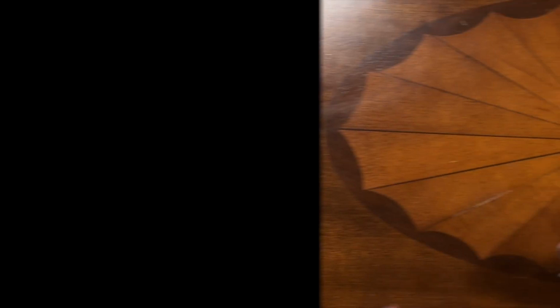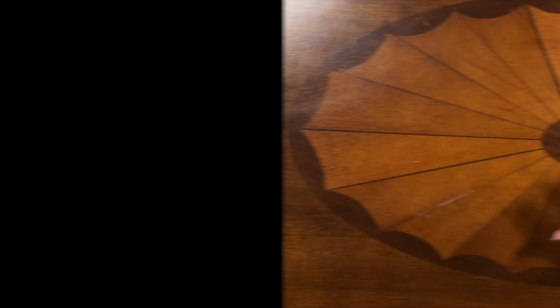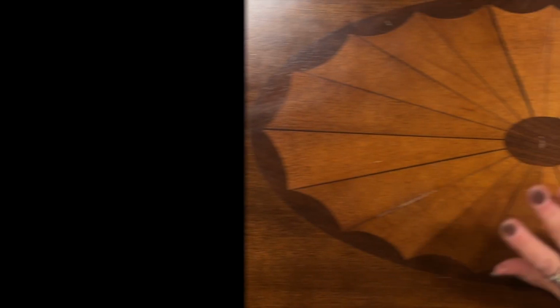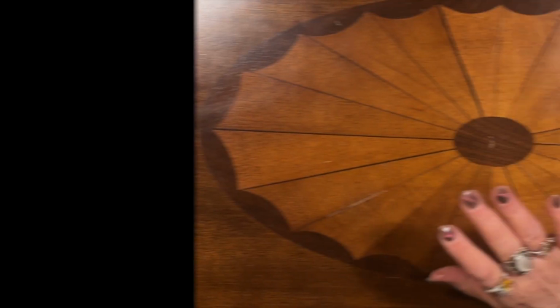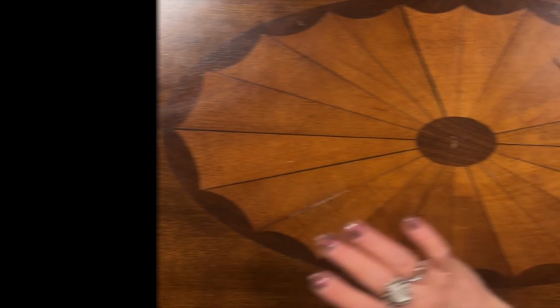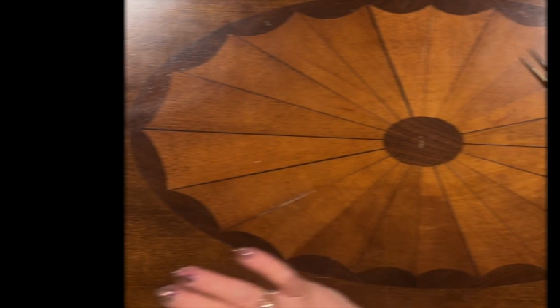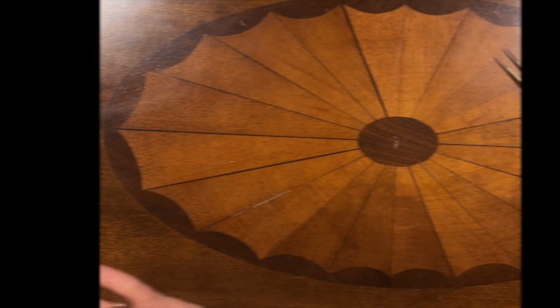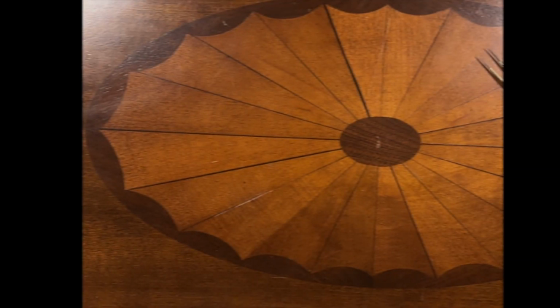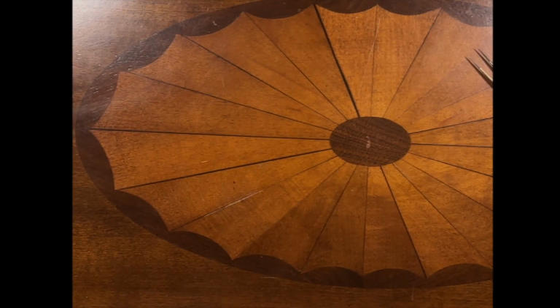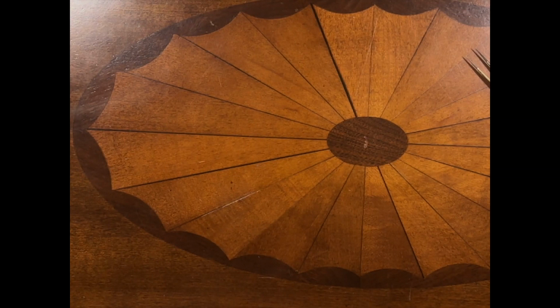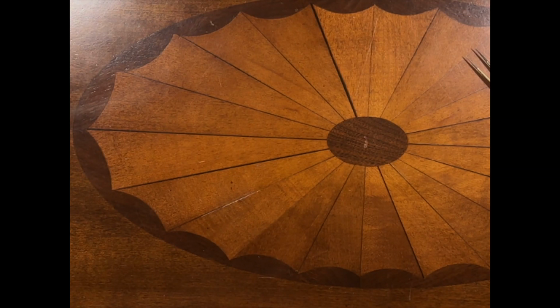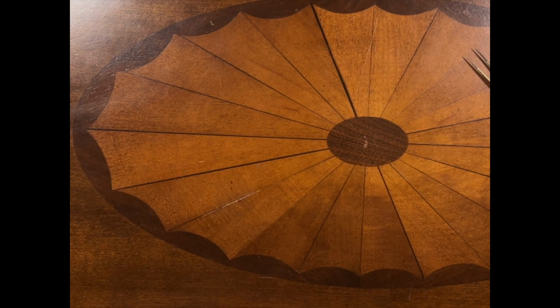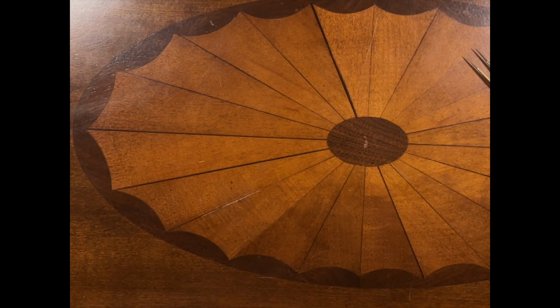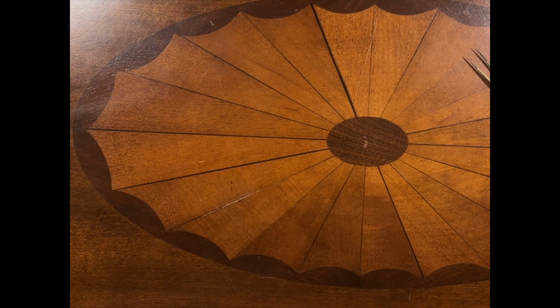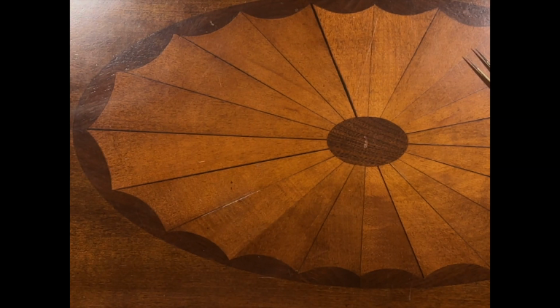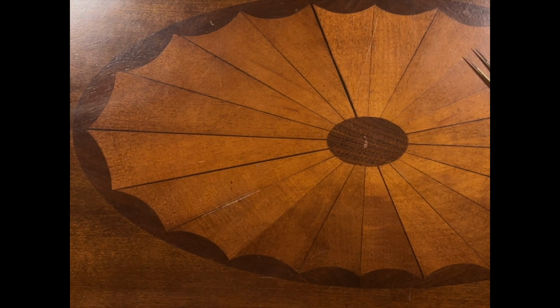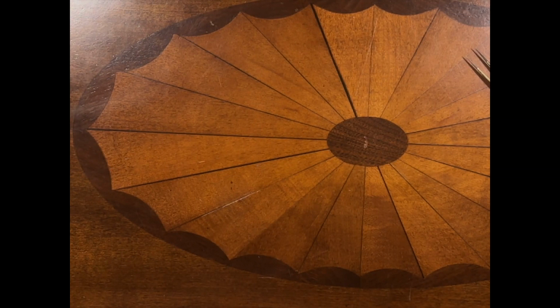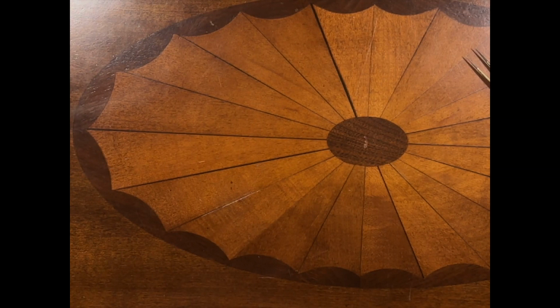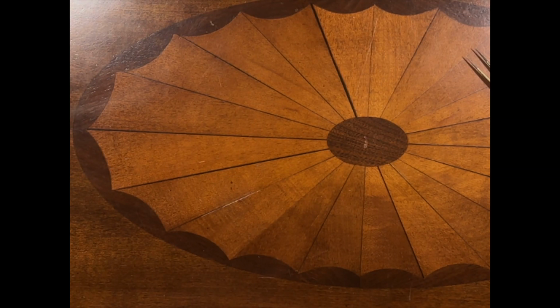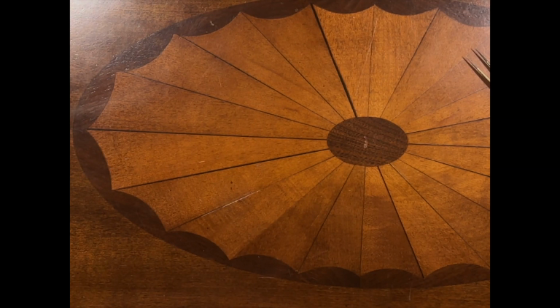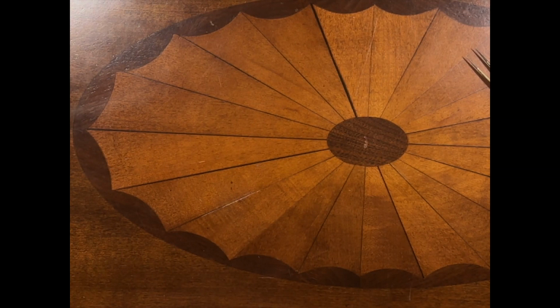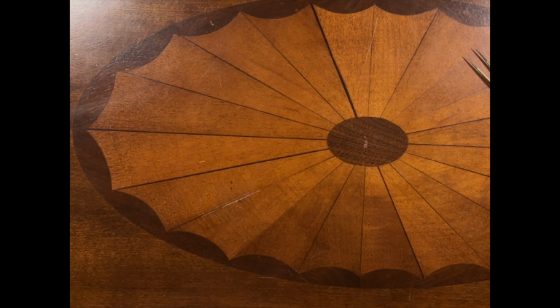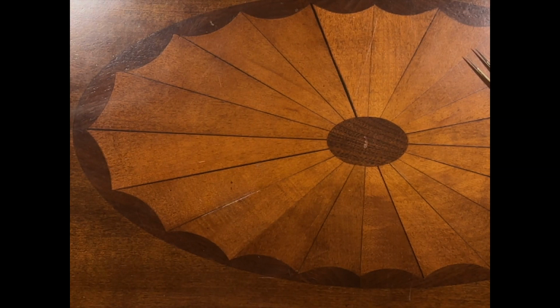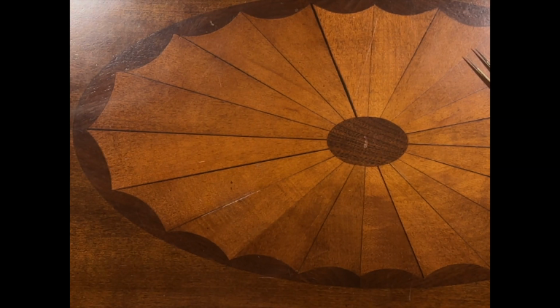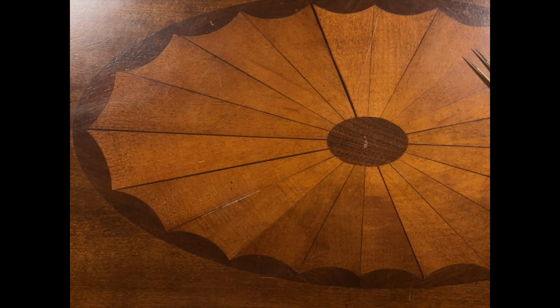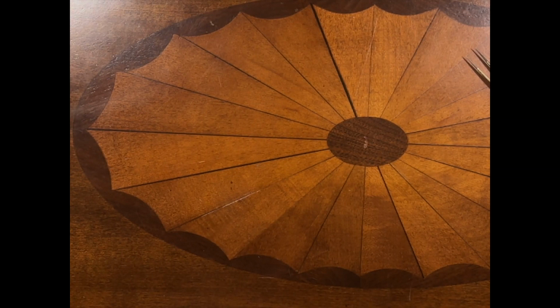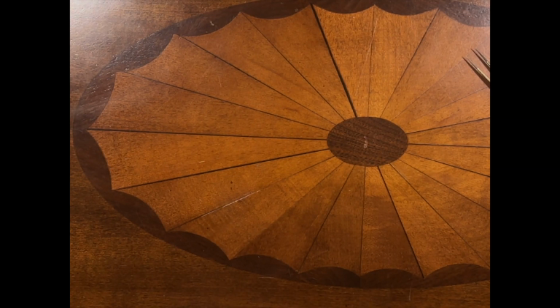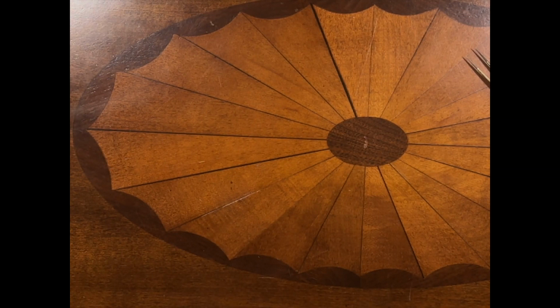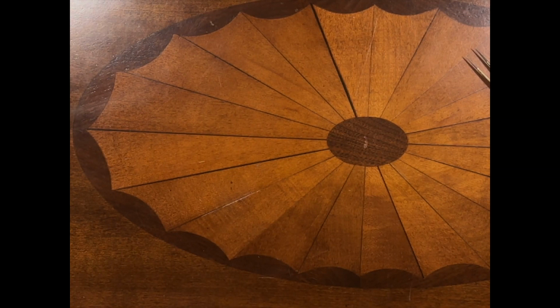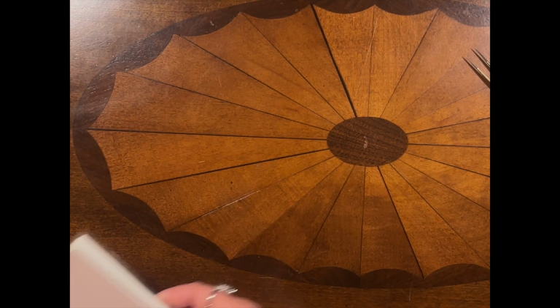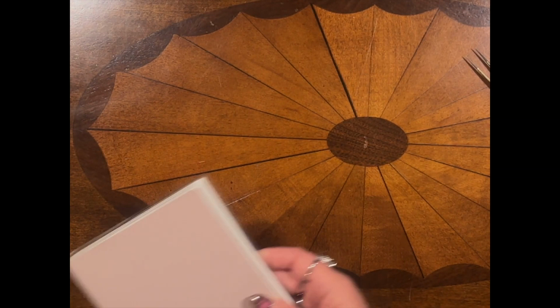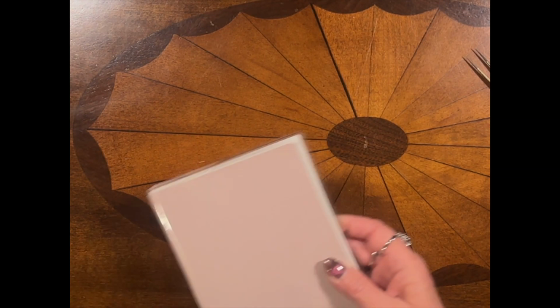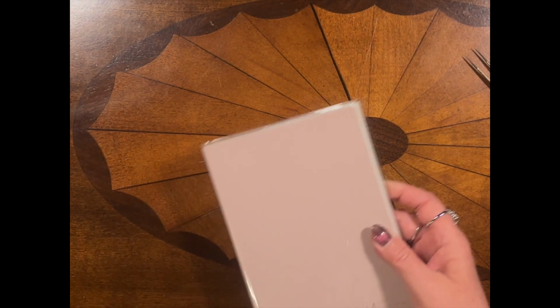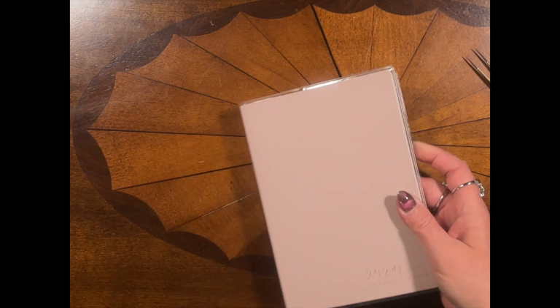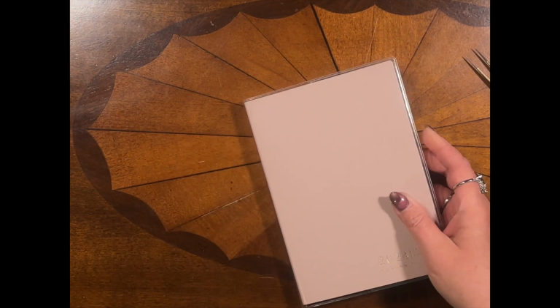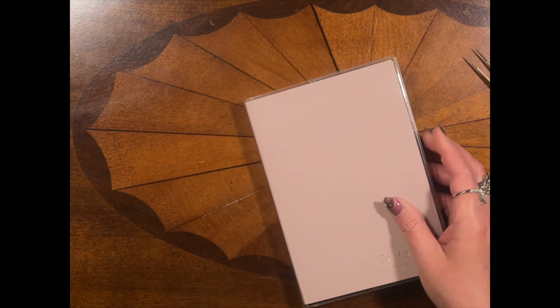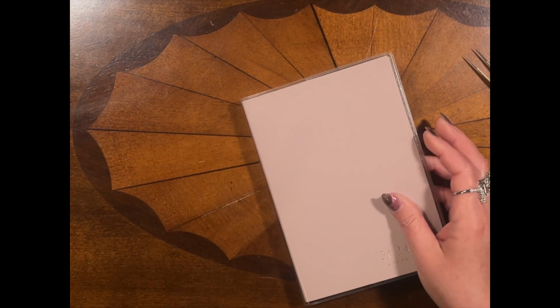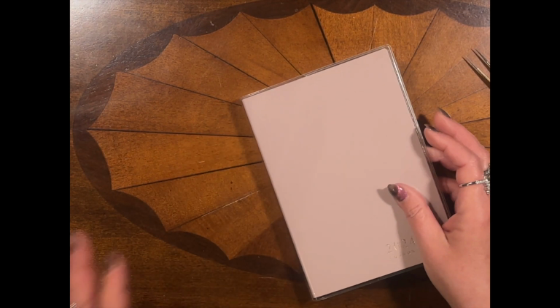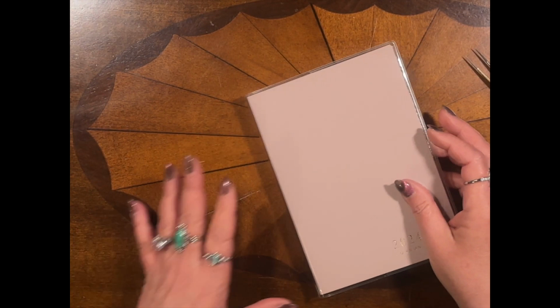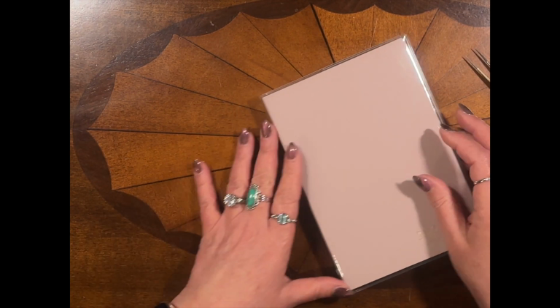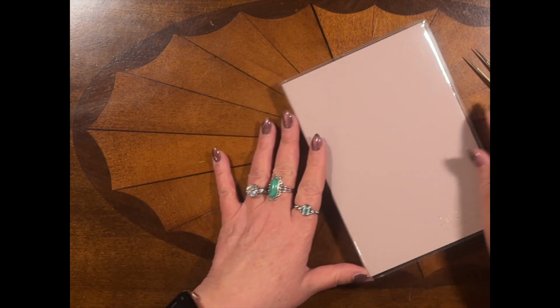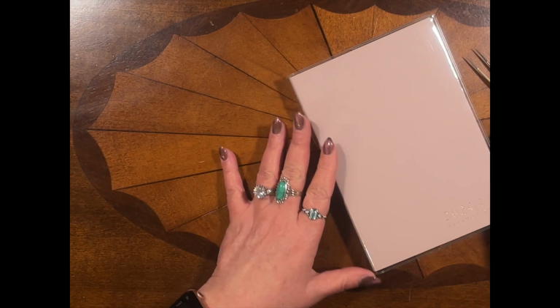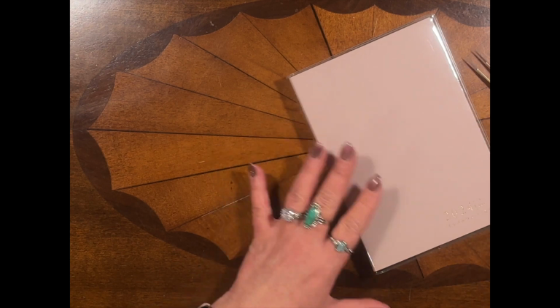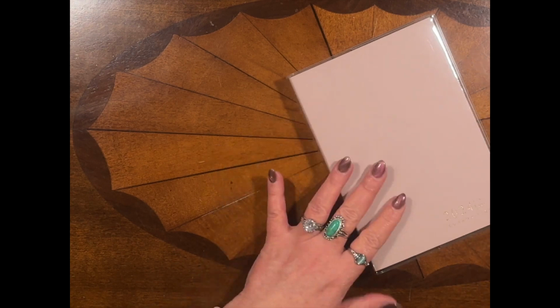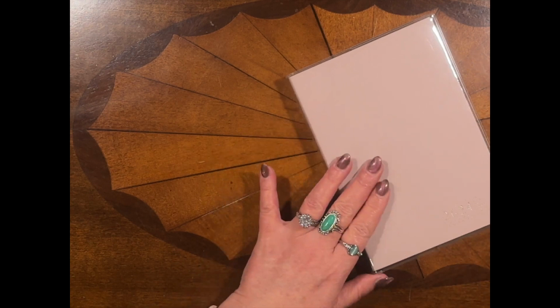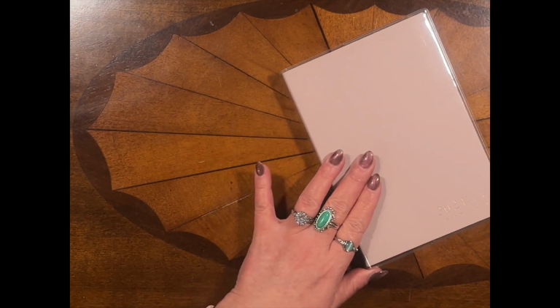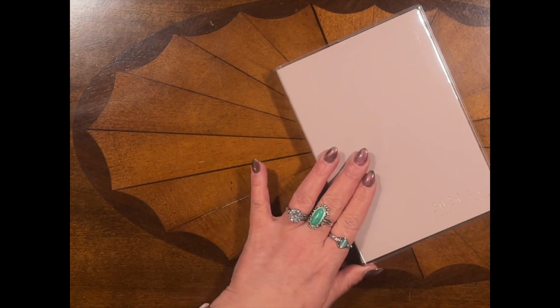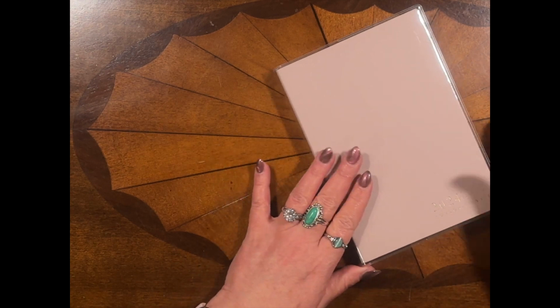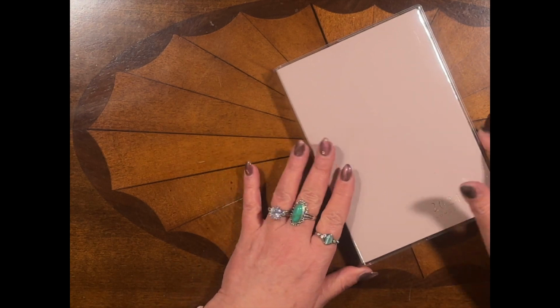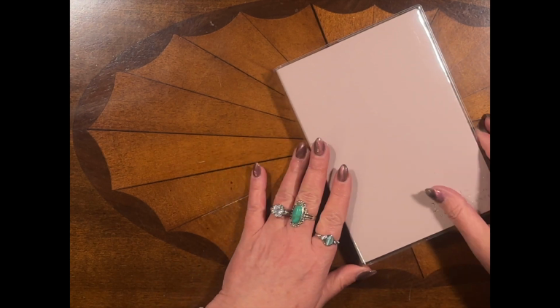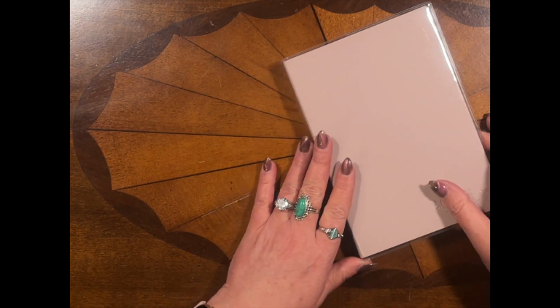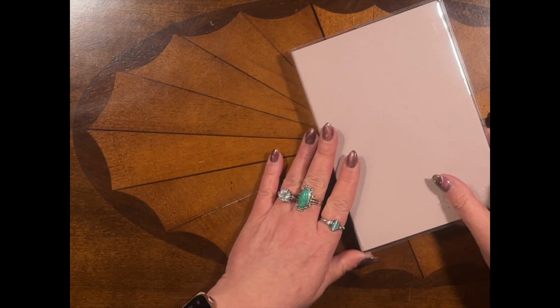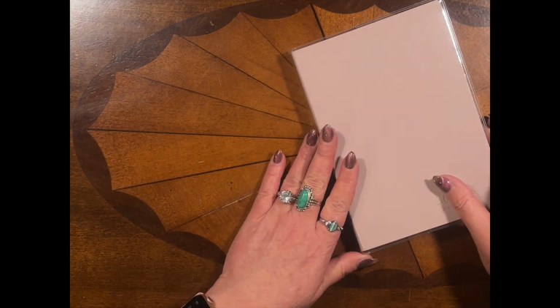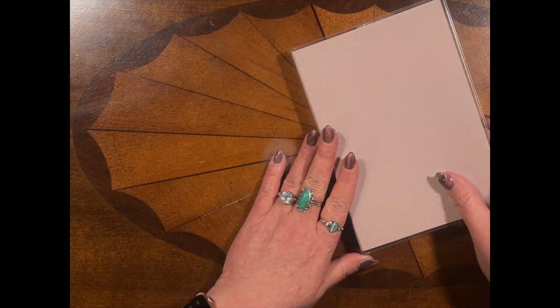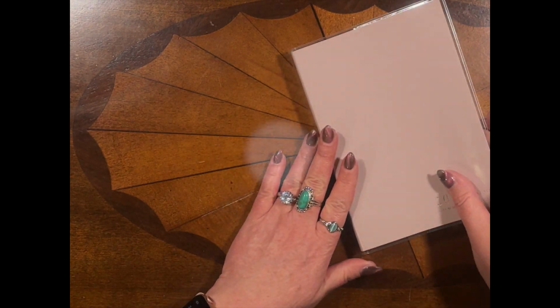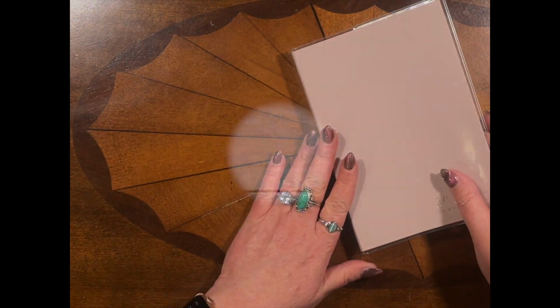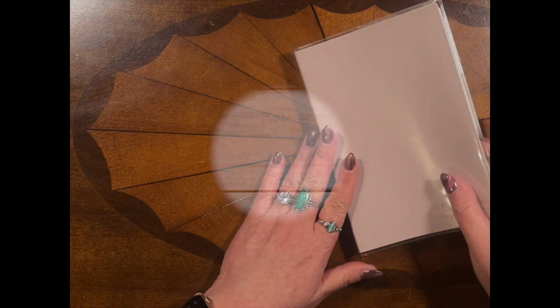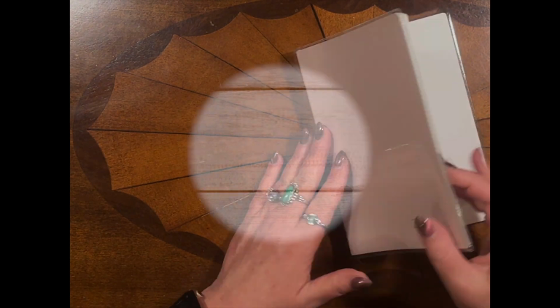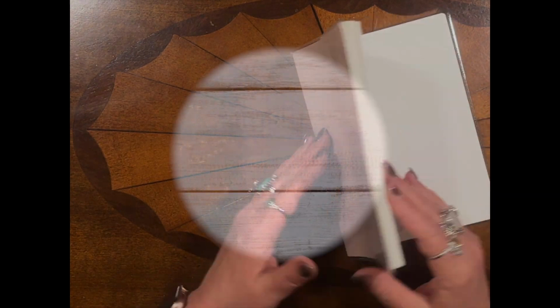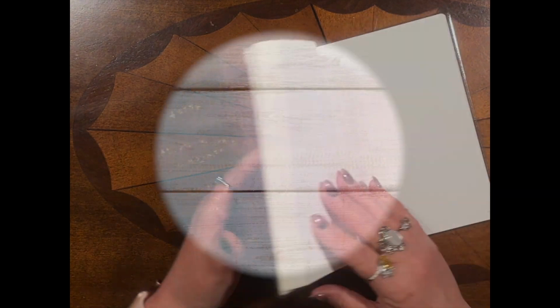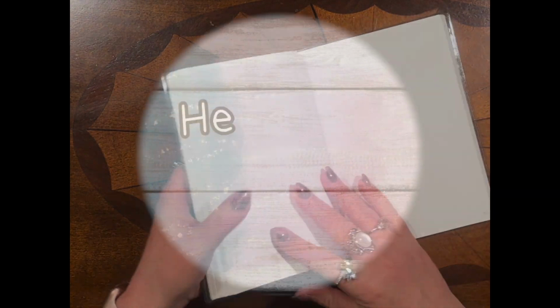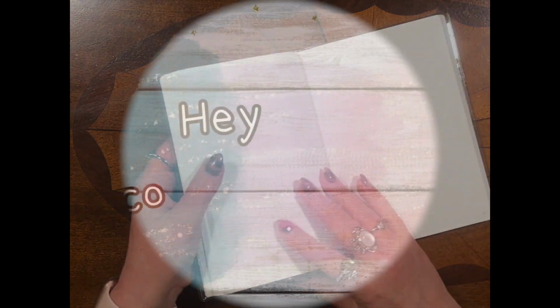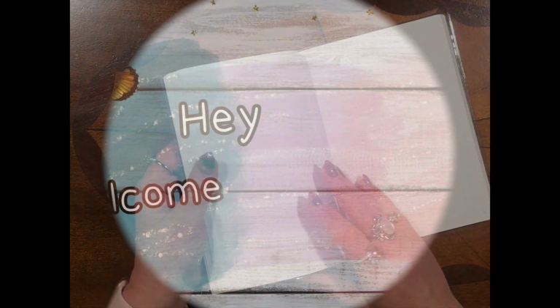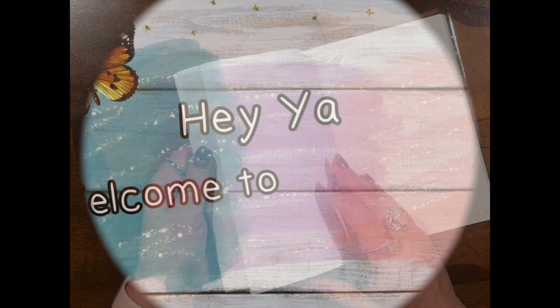Hey everybody, today we're gonna look at the B6 Common. All right, let's check it out.